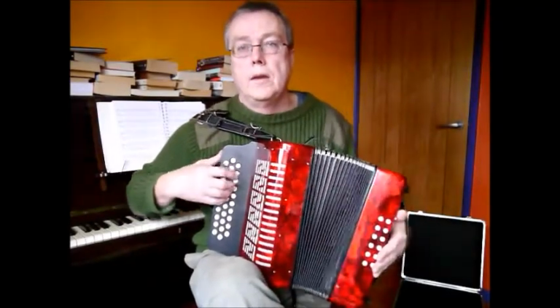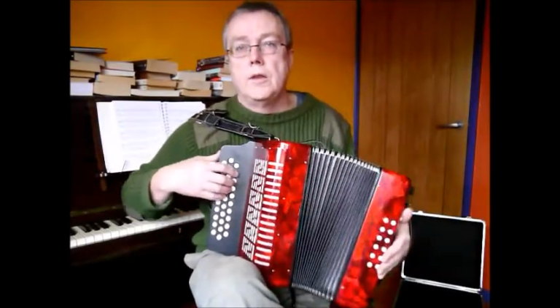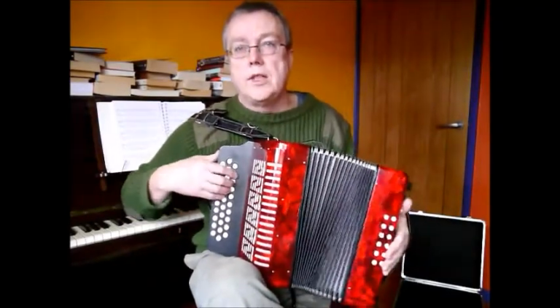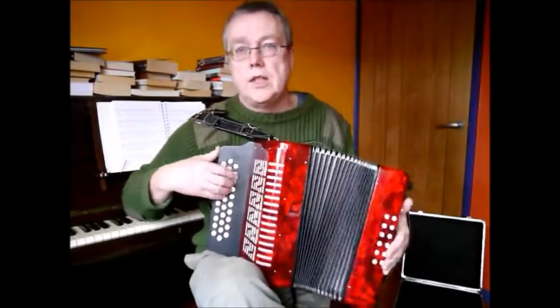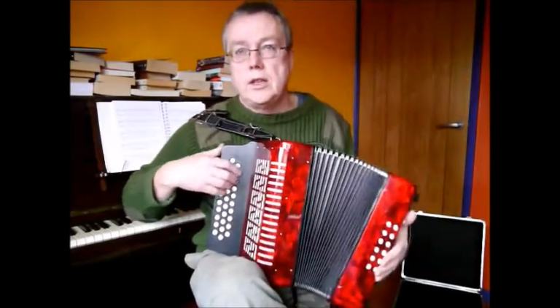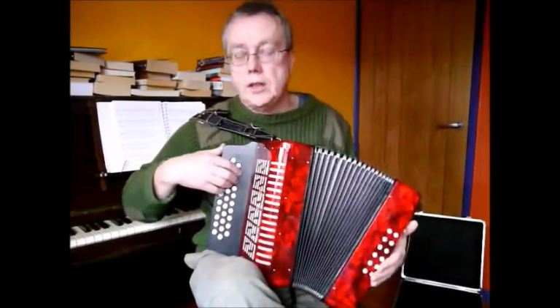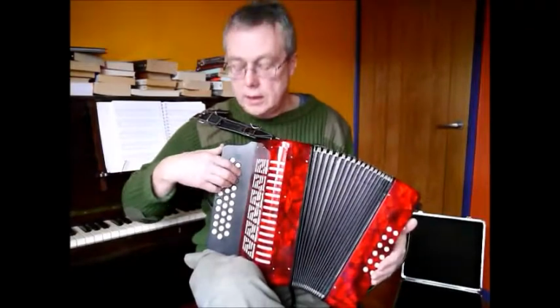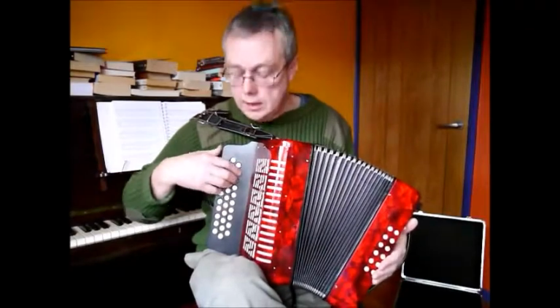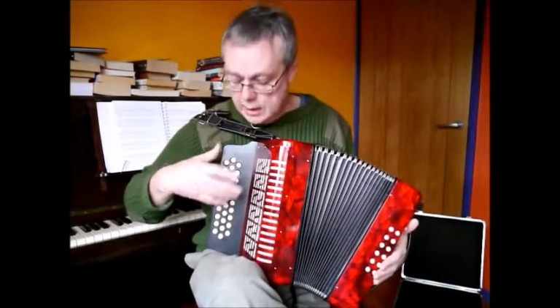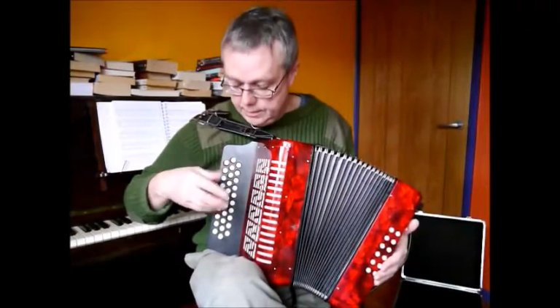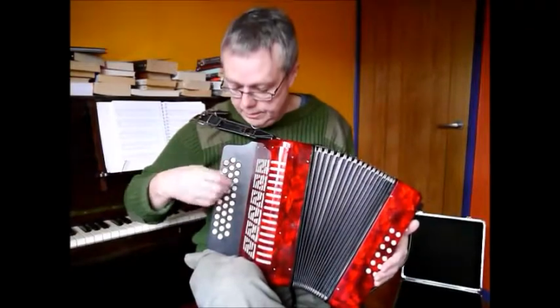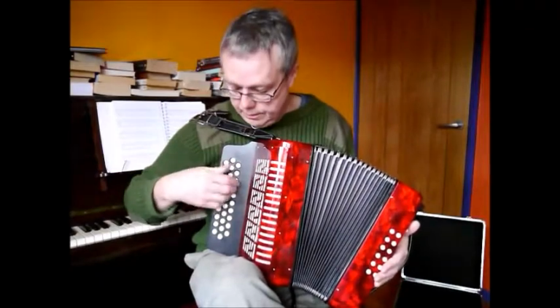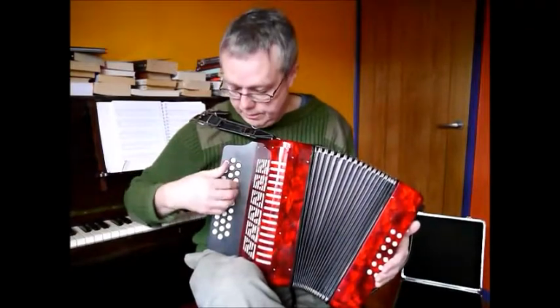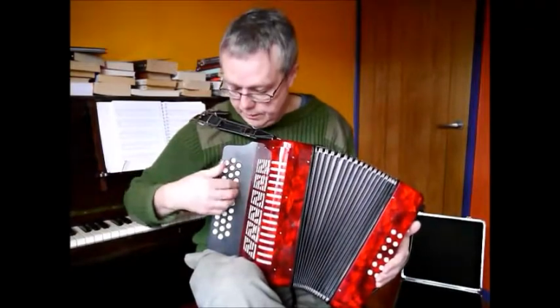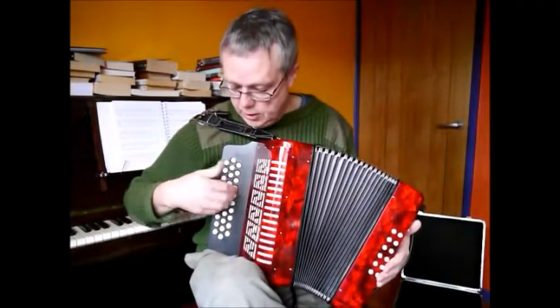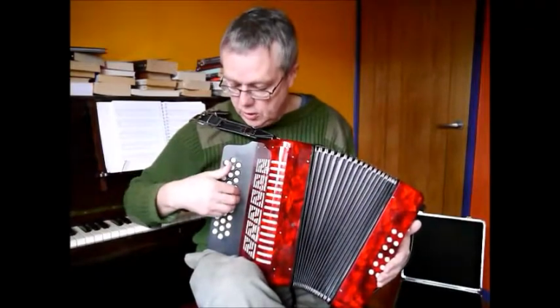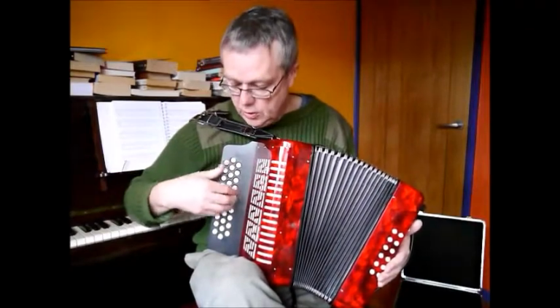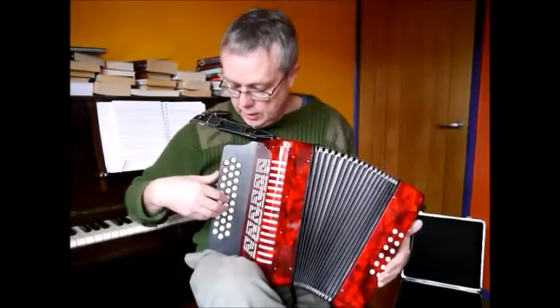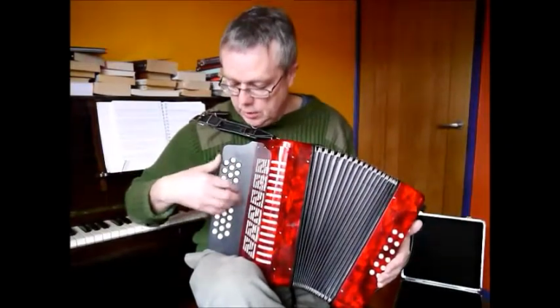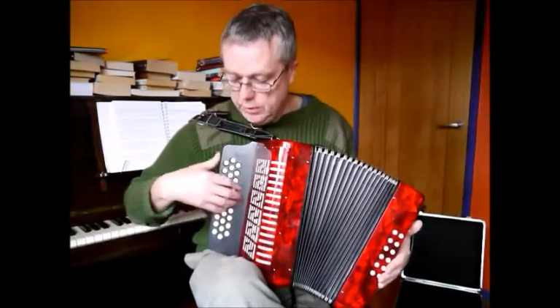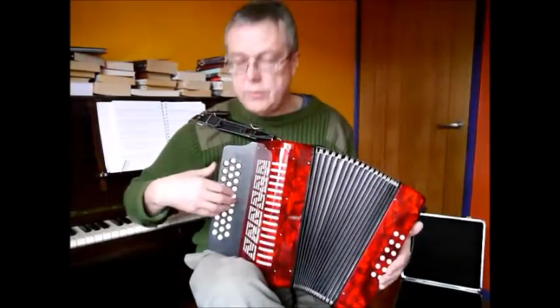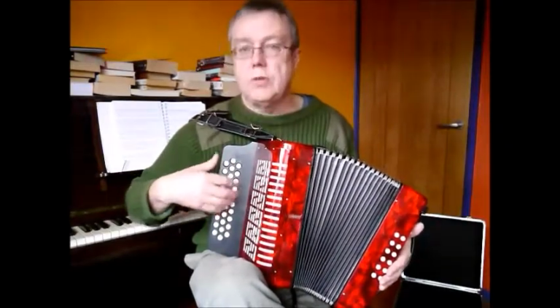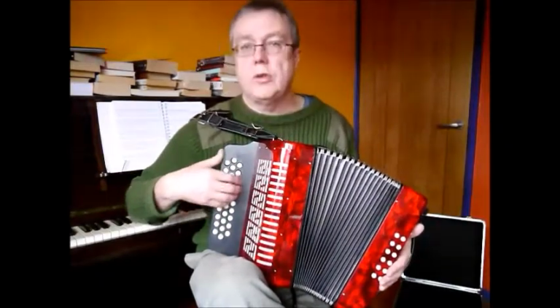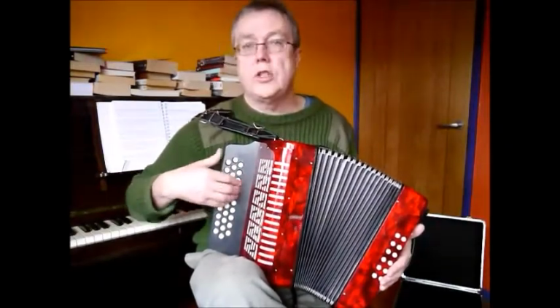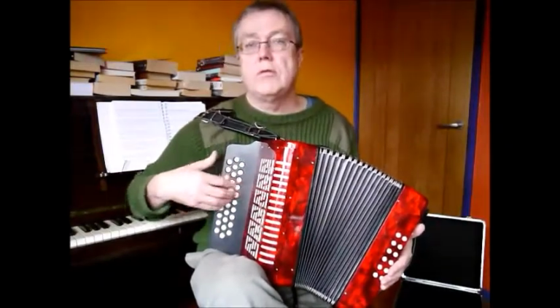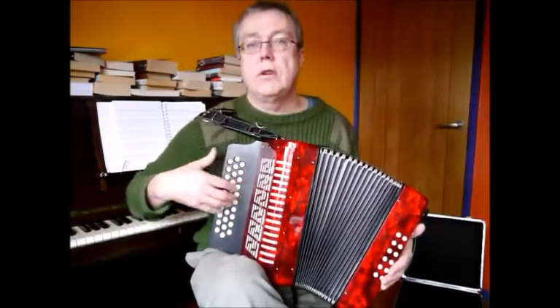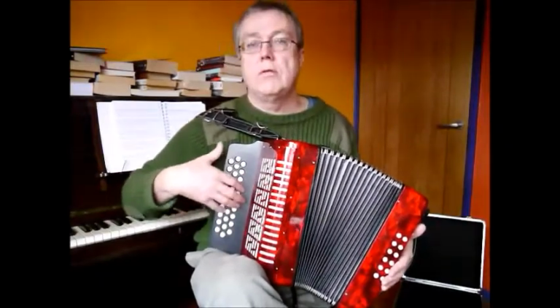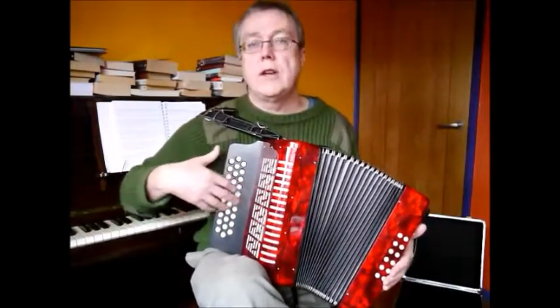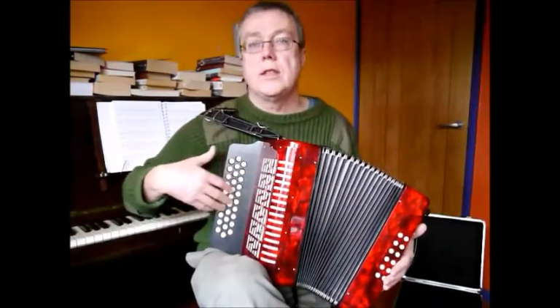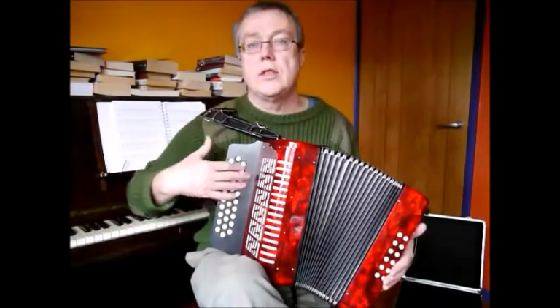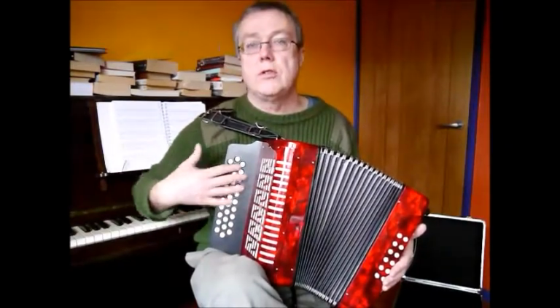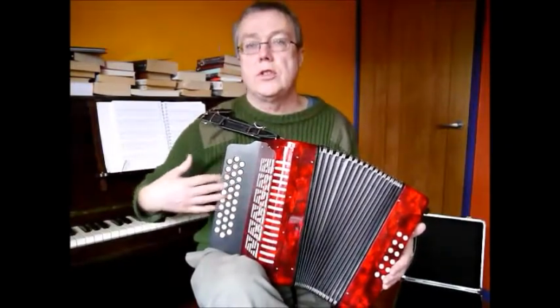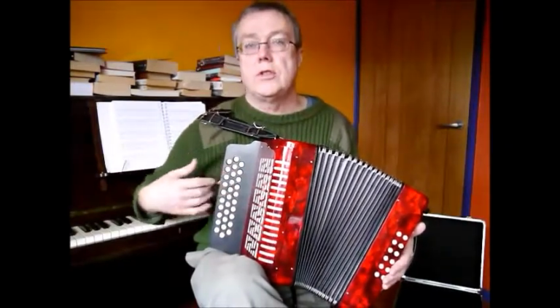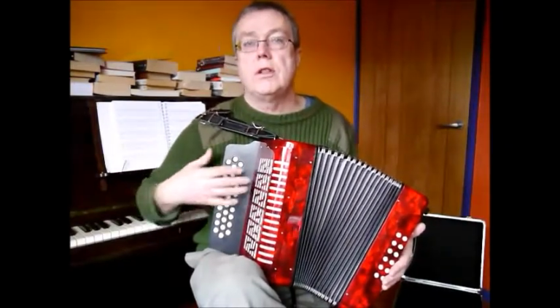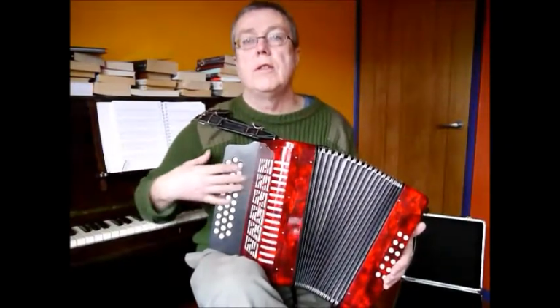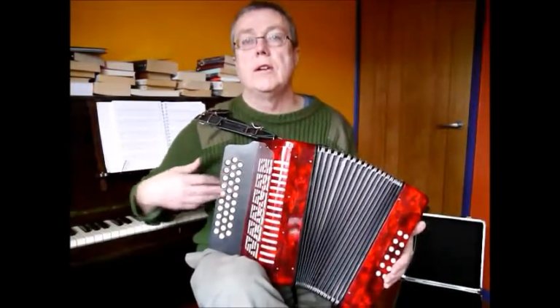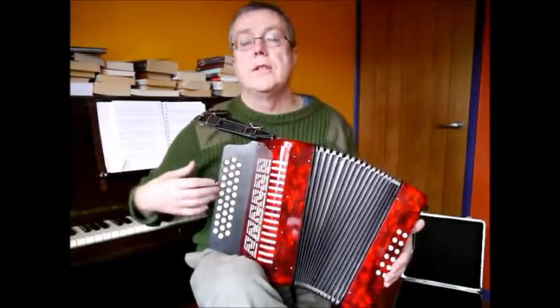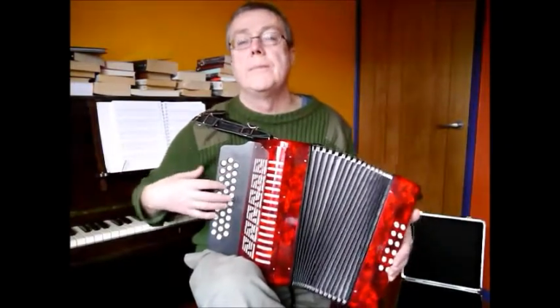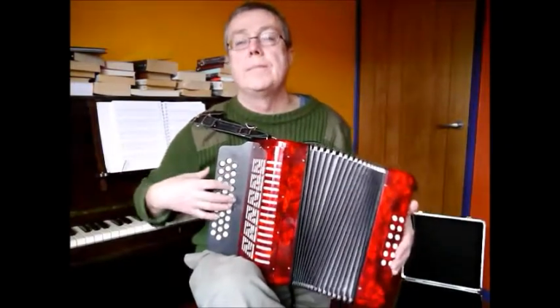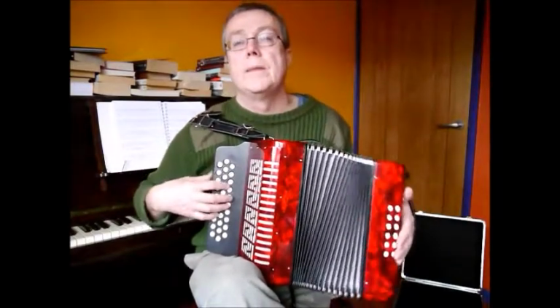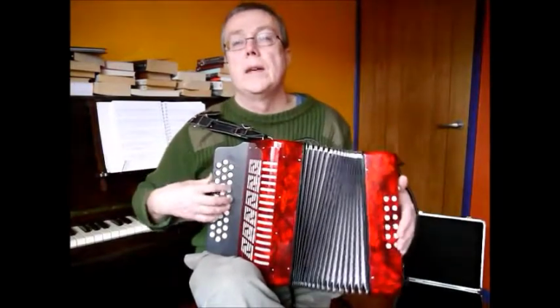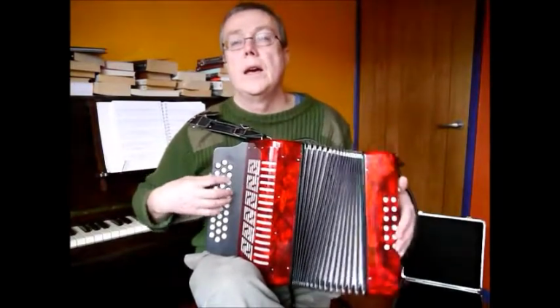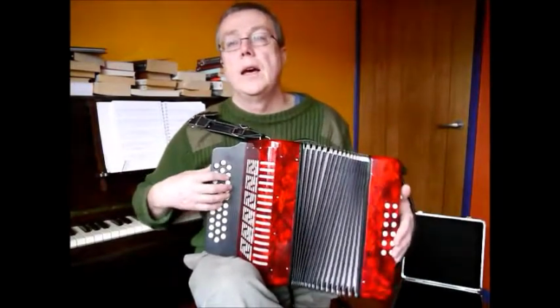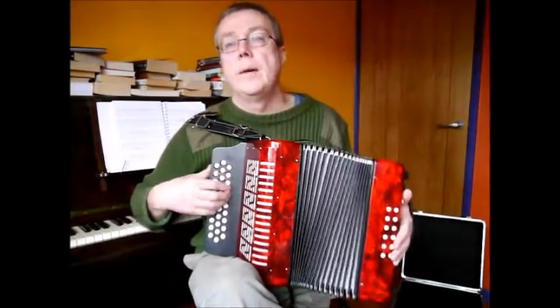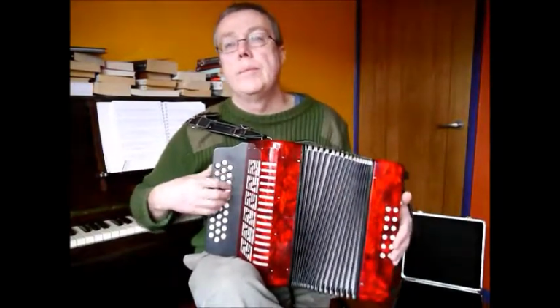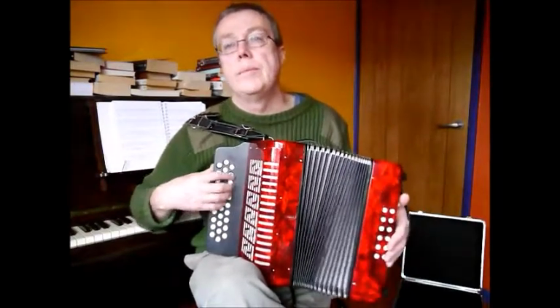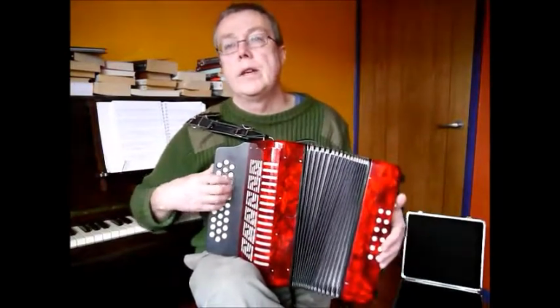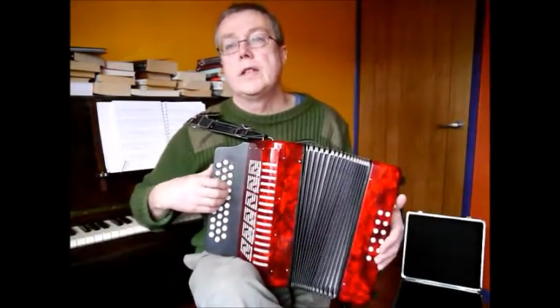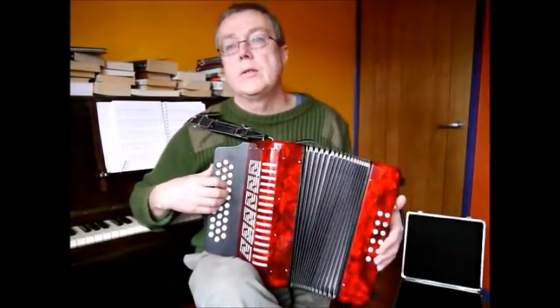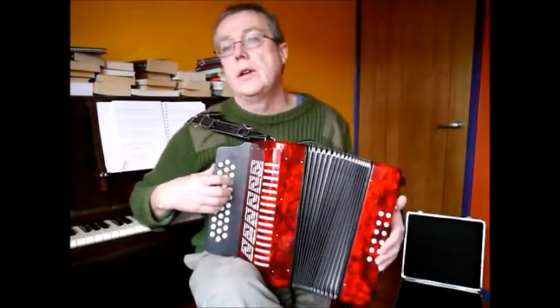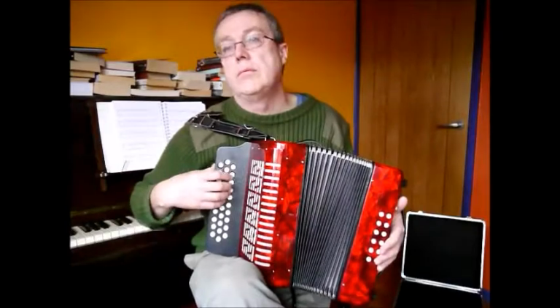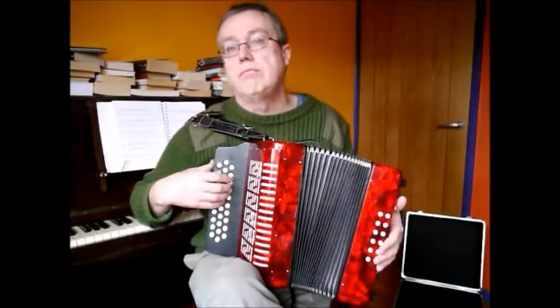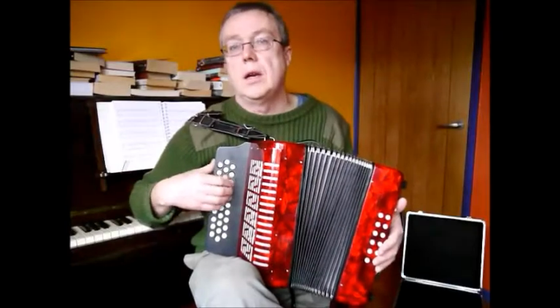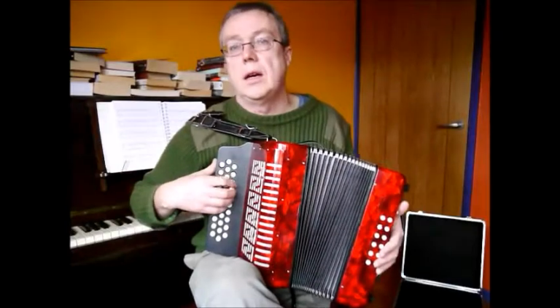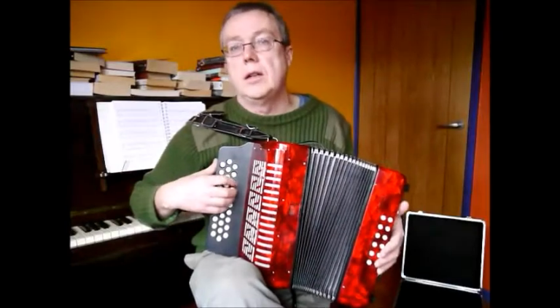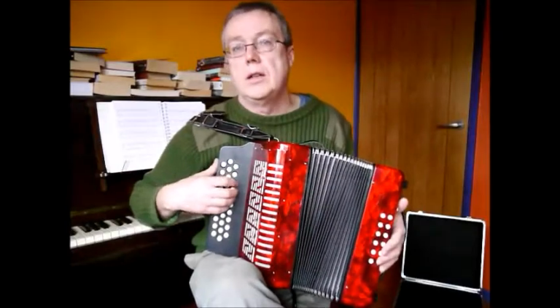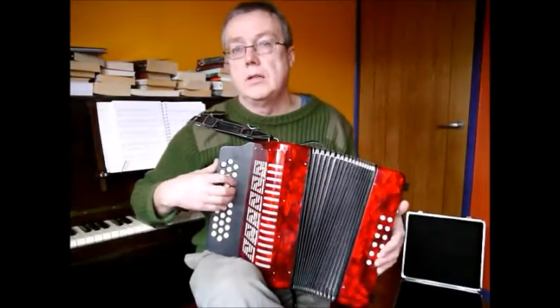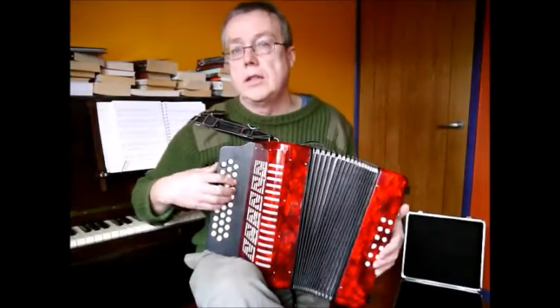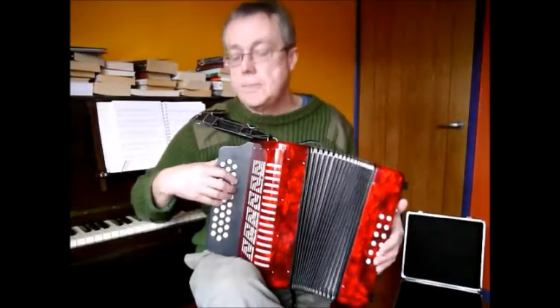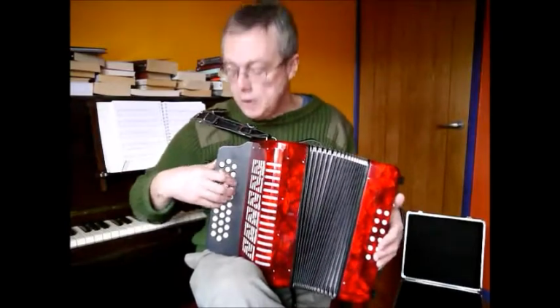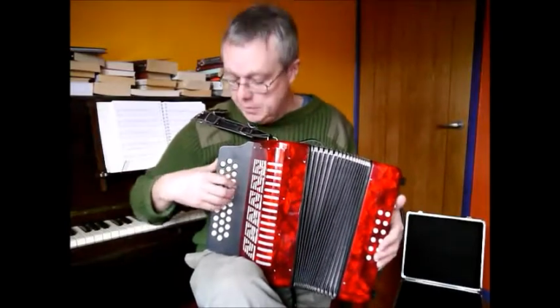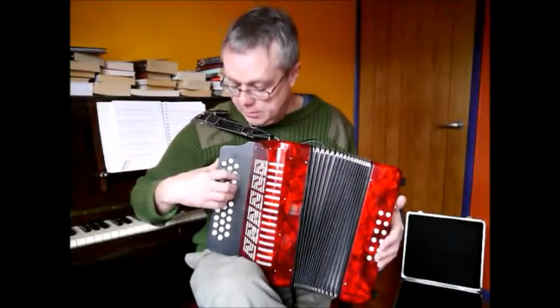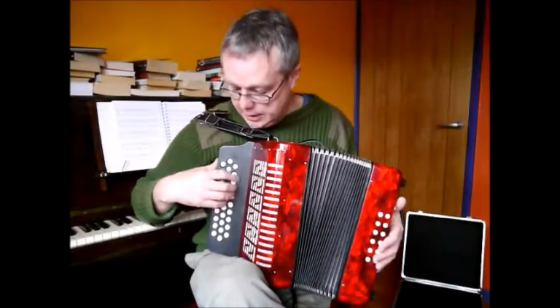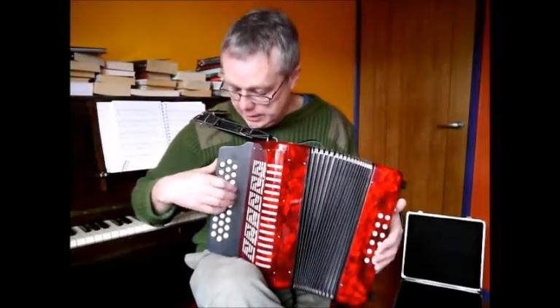Obviously, you can do quite a lot with cross-row runs across the three rows — you can experiment with that.